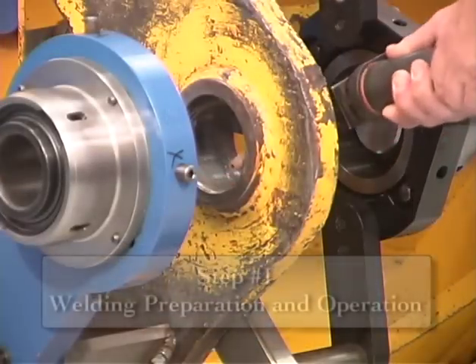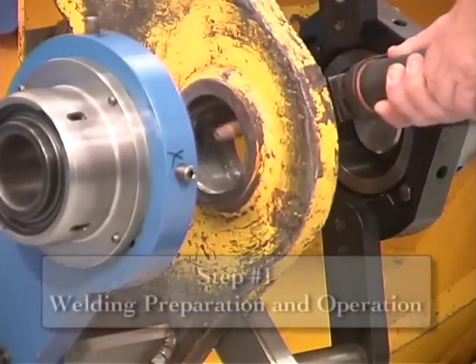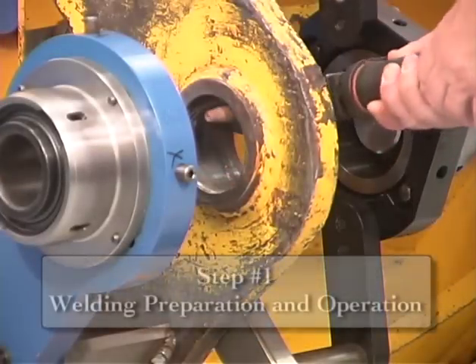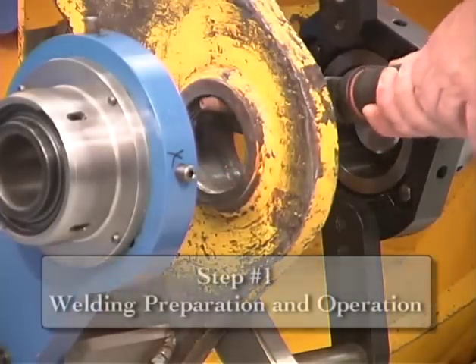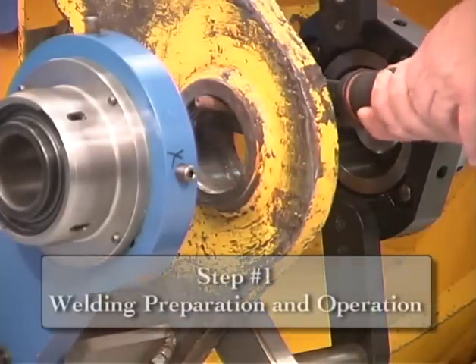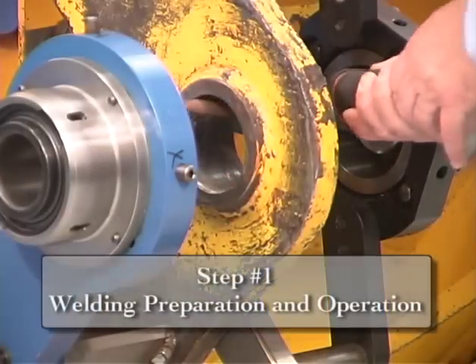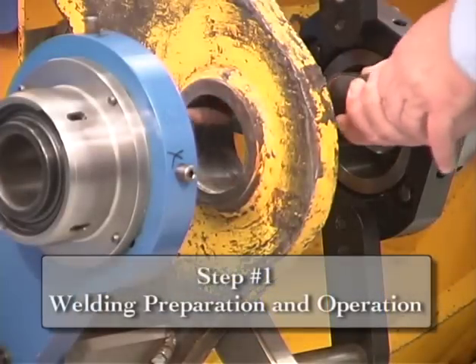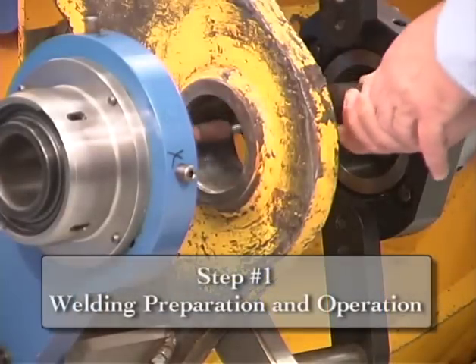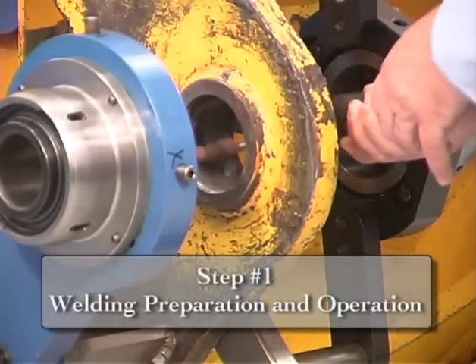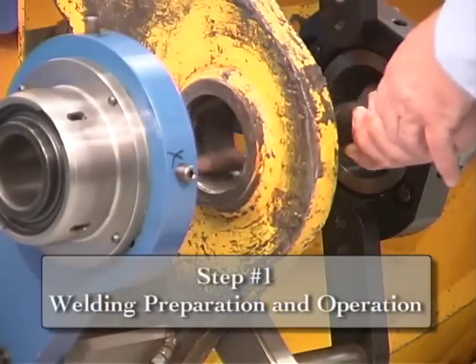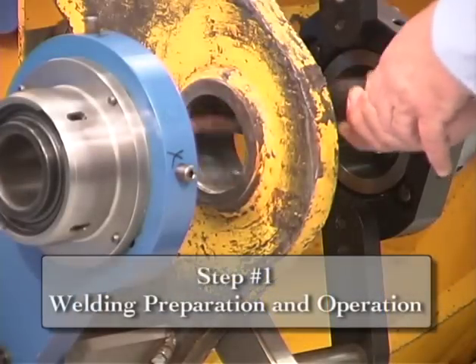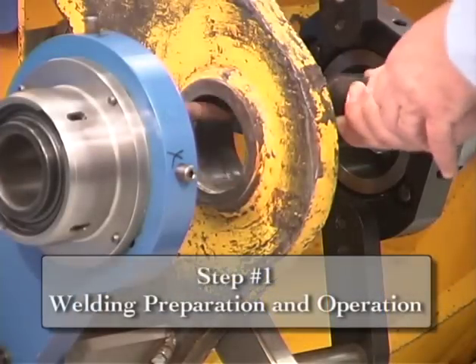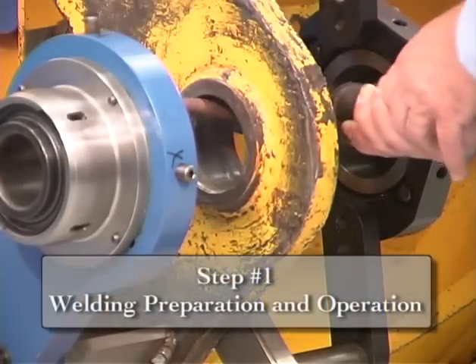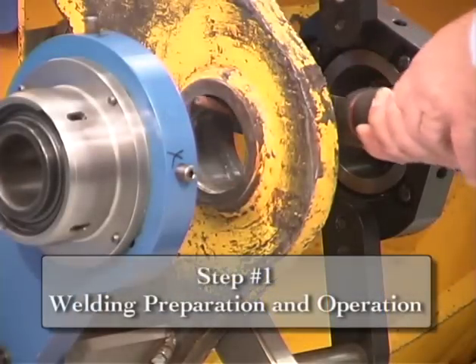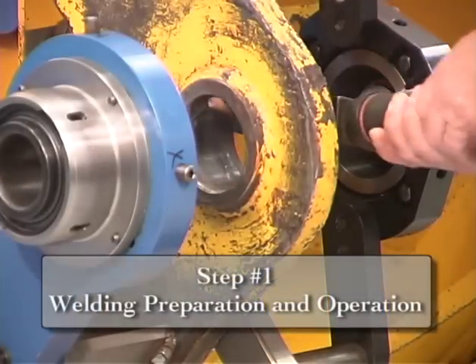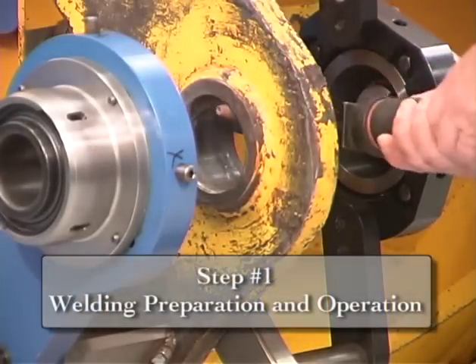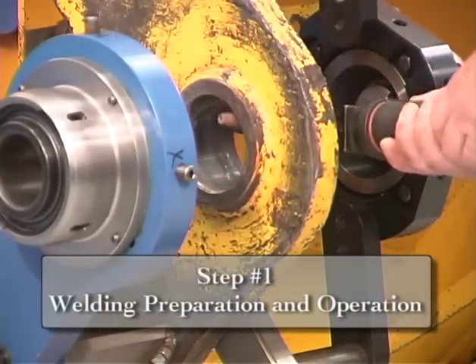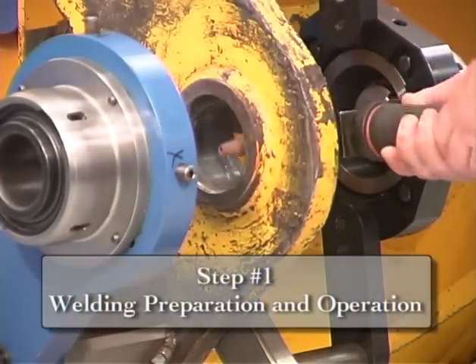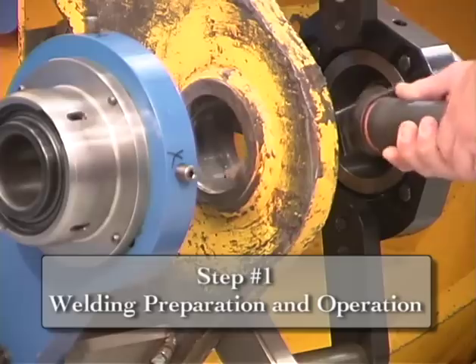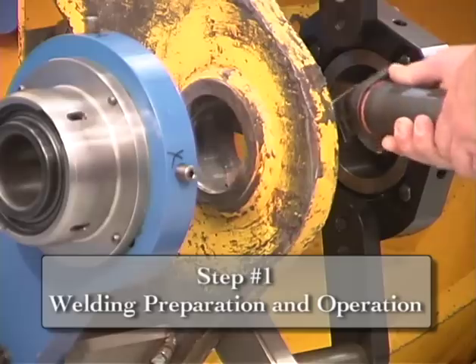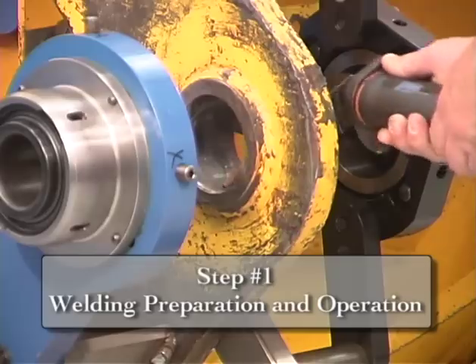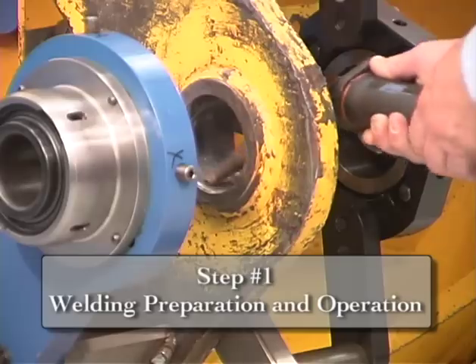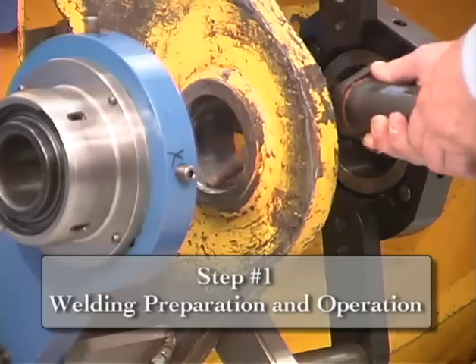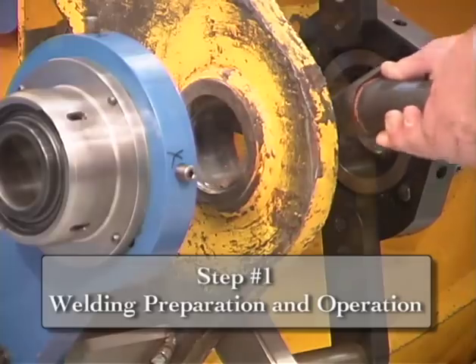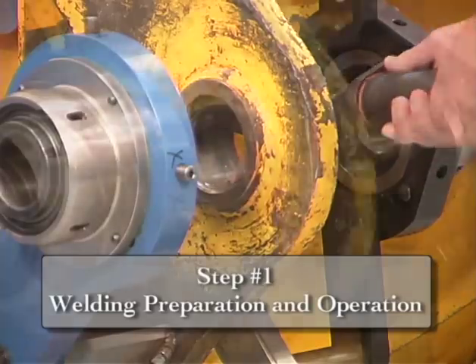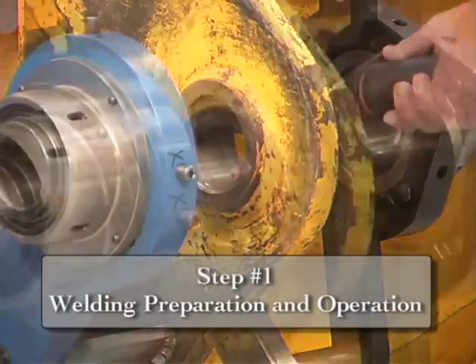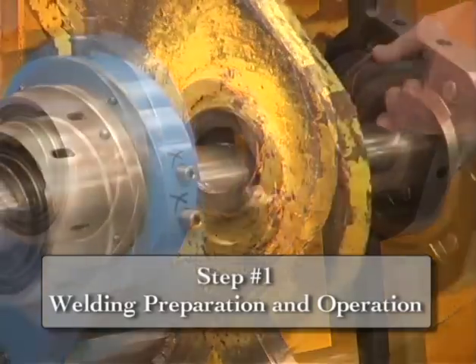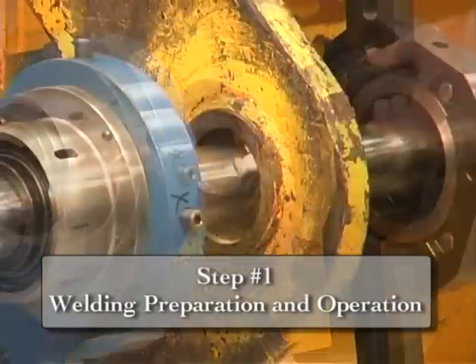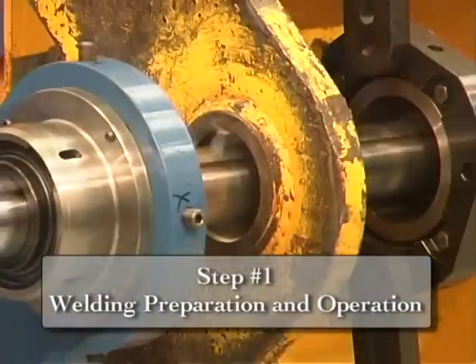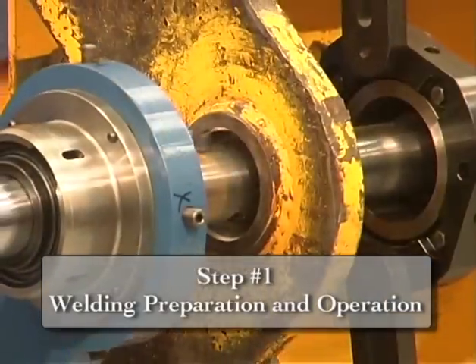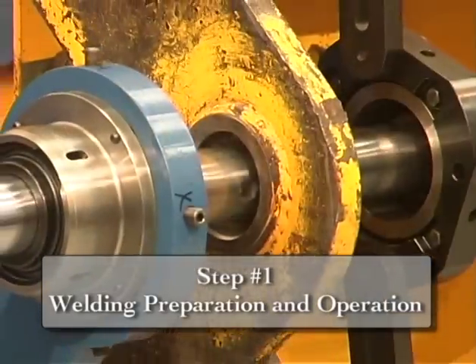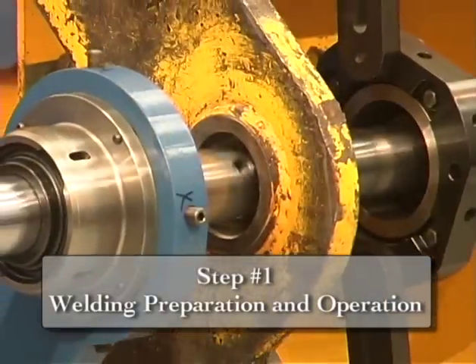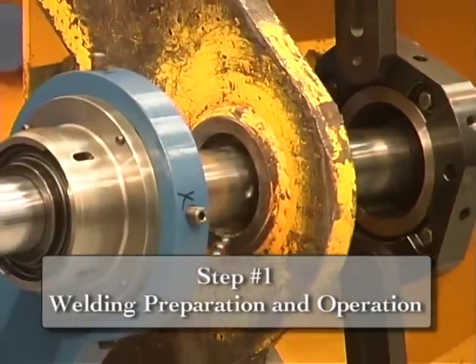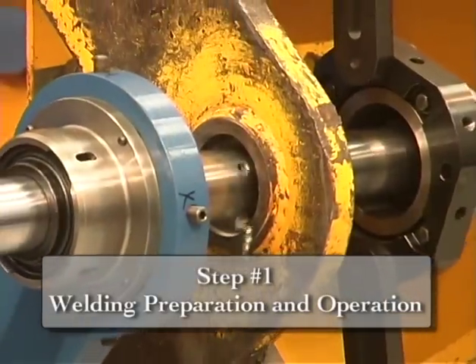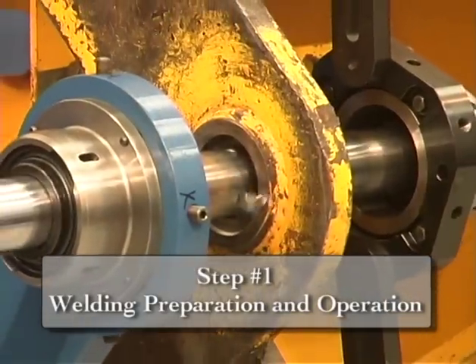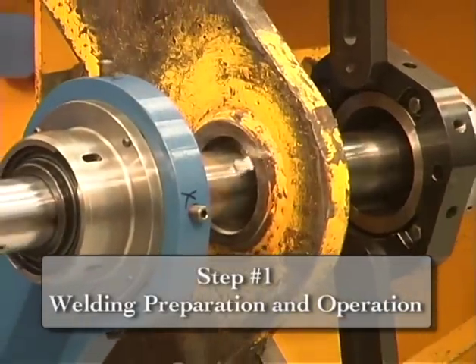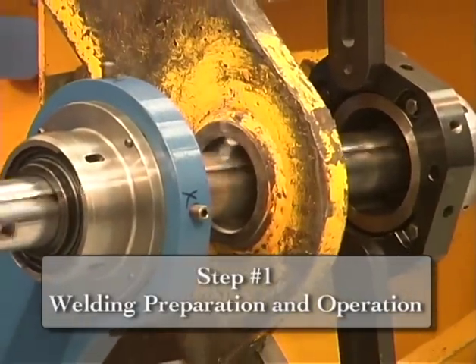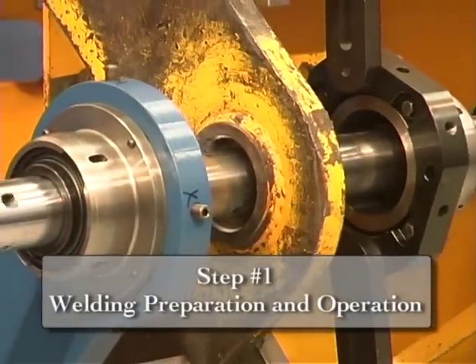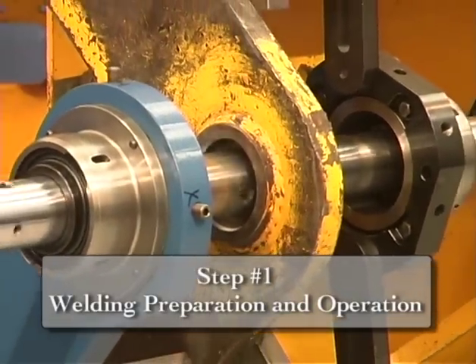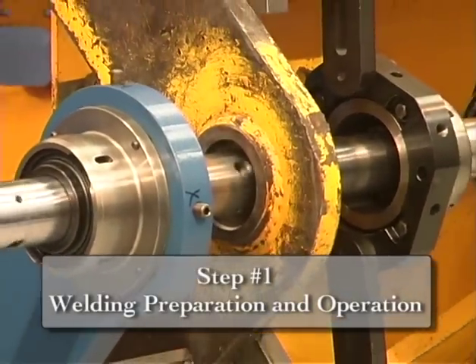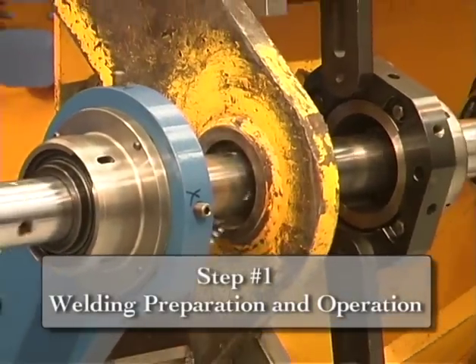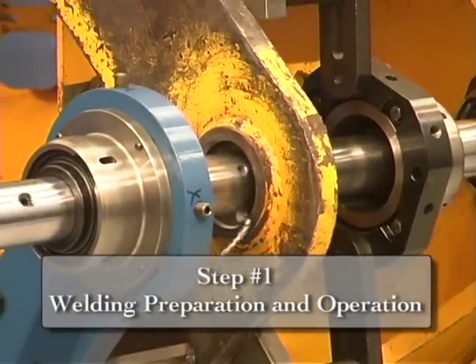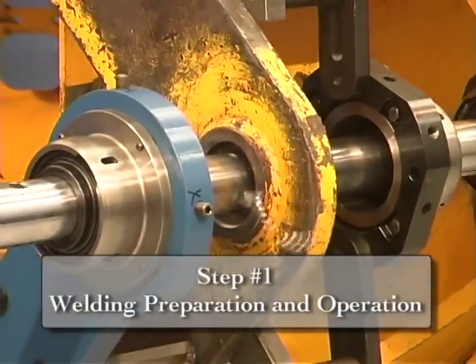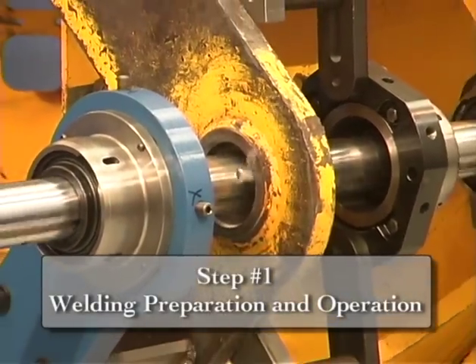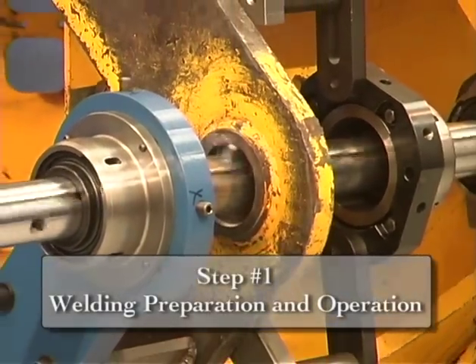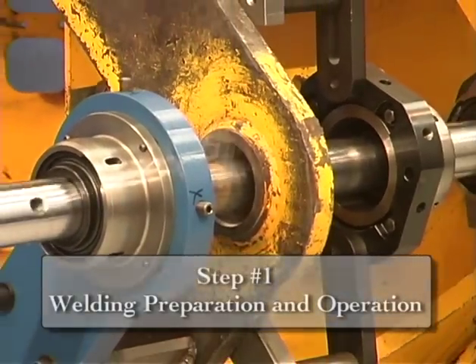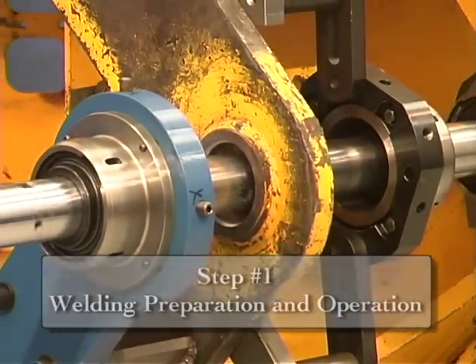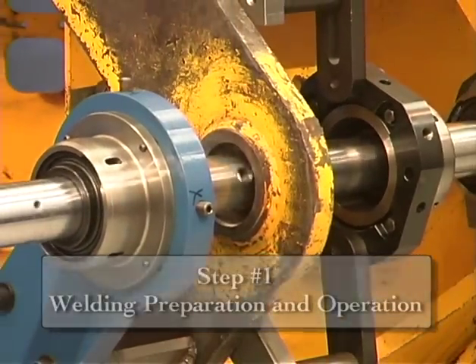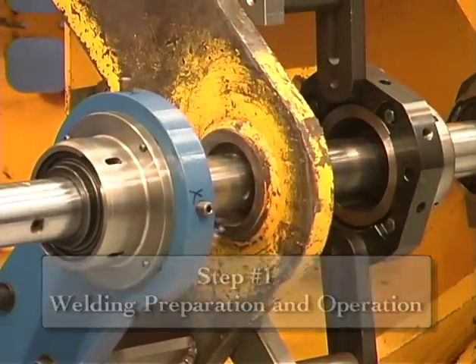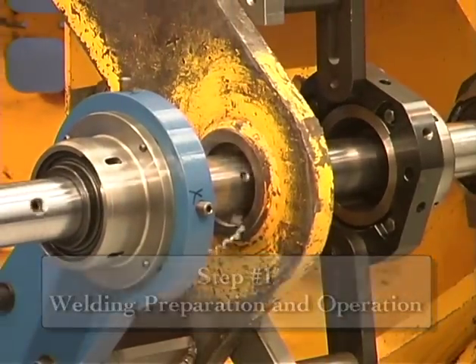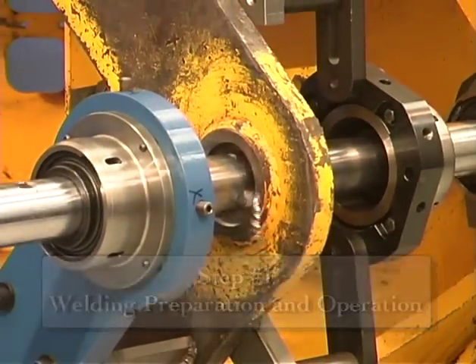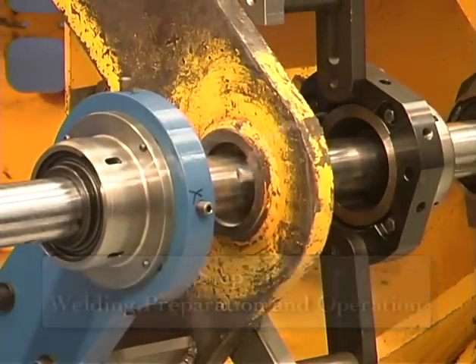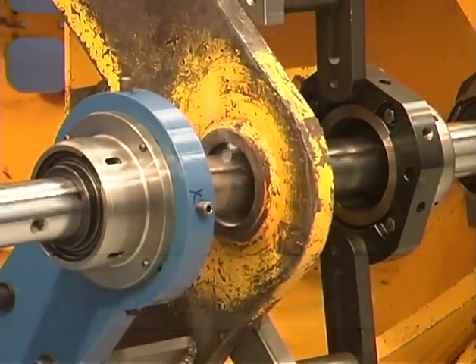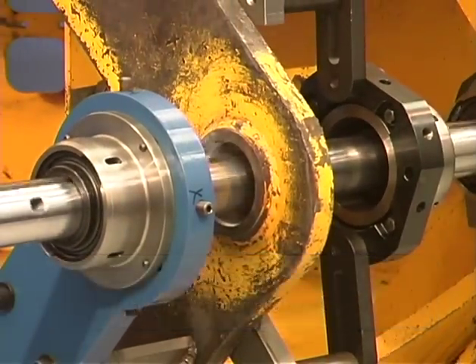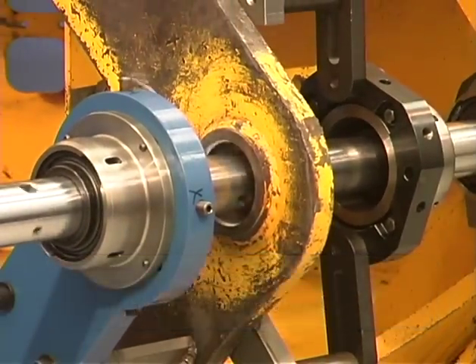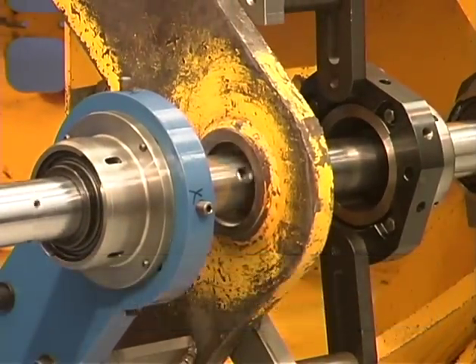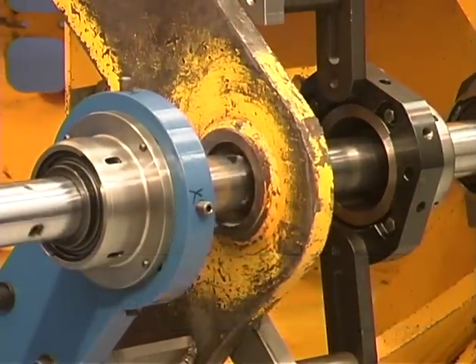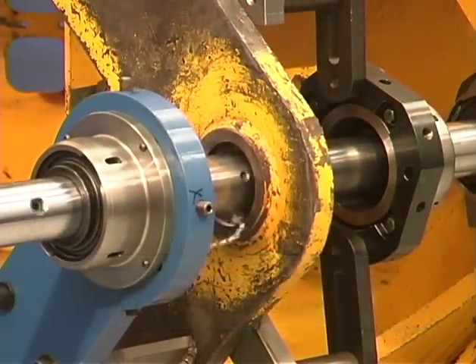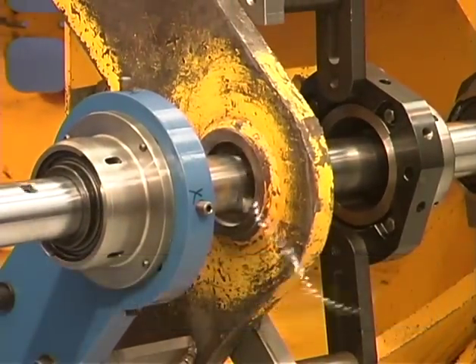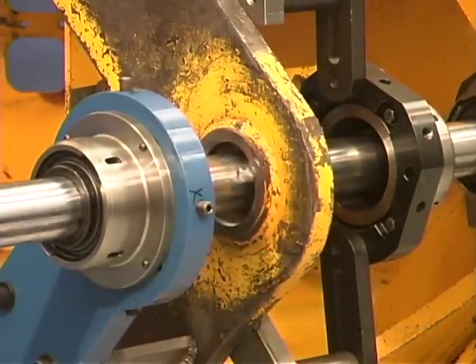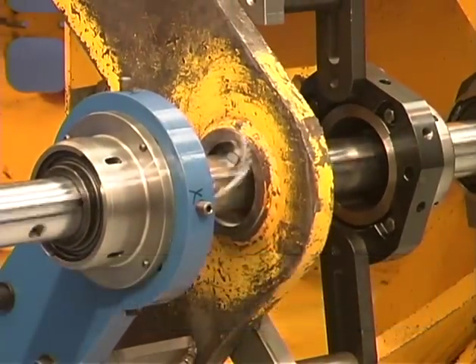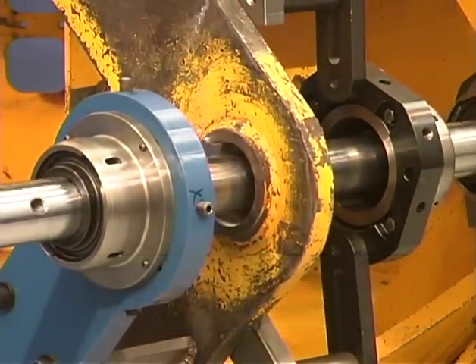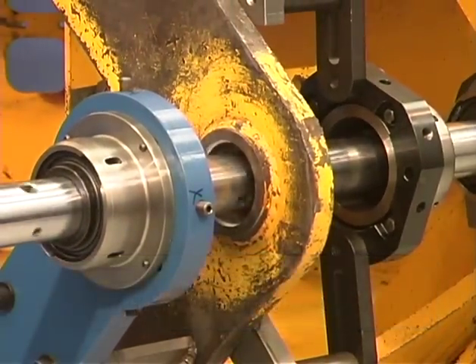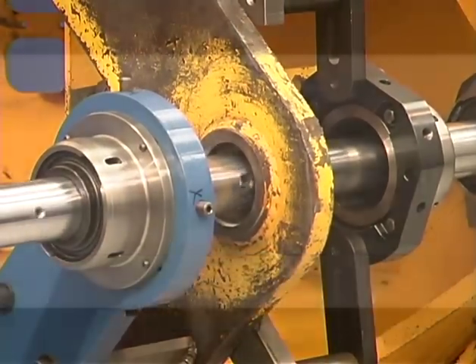First, clean up the area to be welded by either grinding or machining the area. Remove all debris.